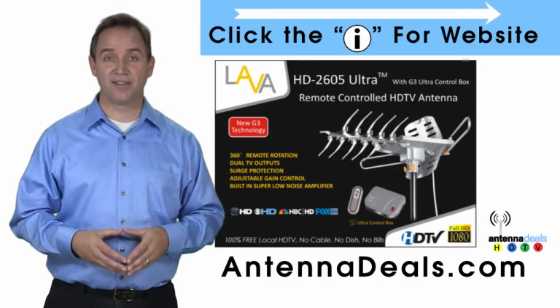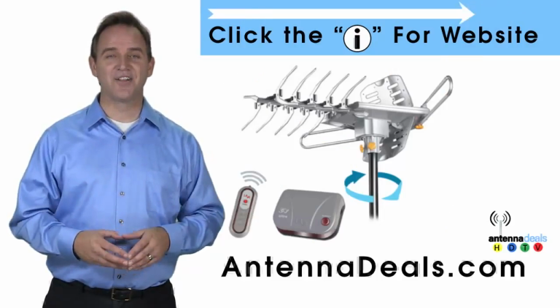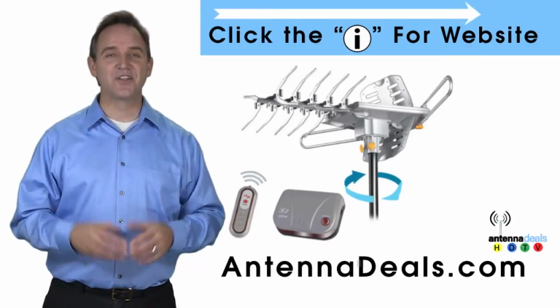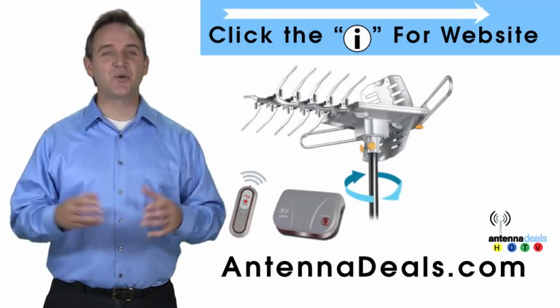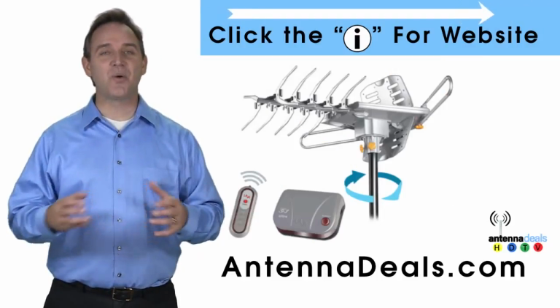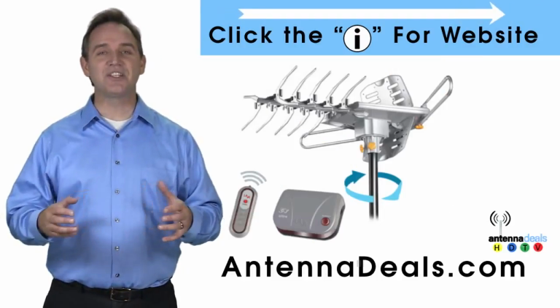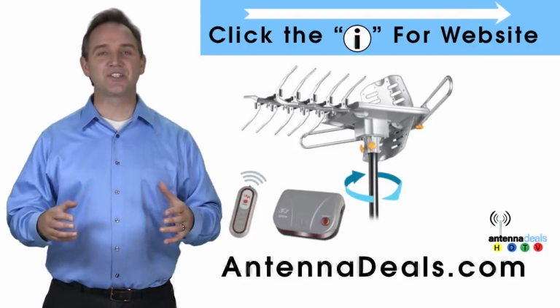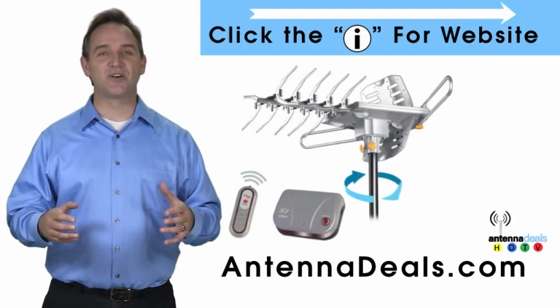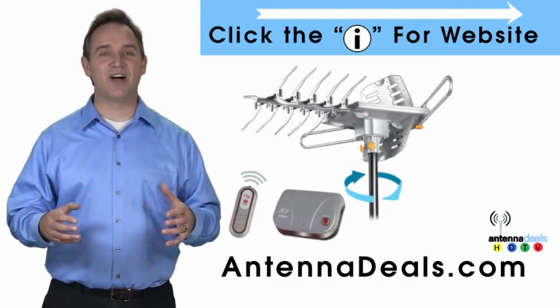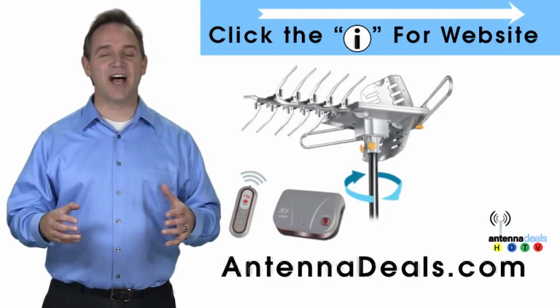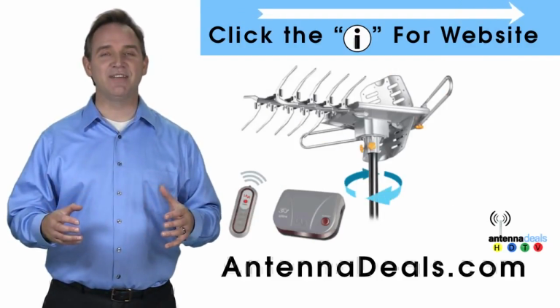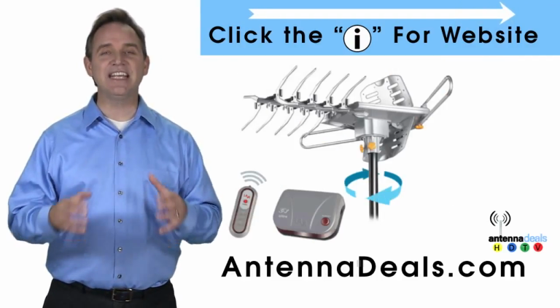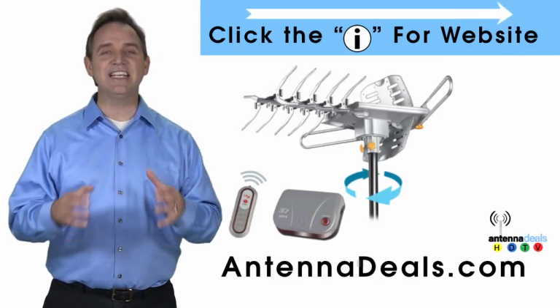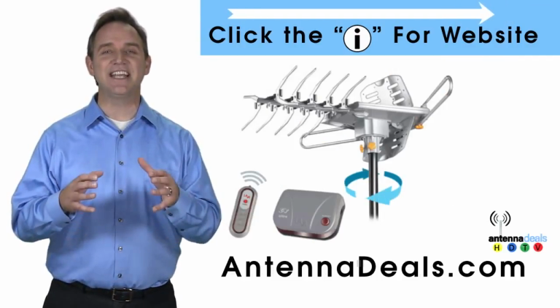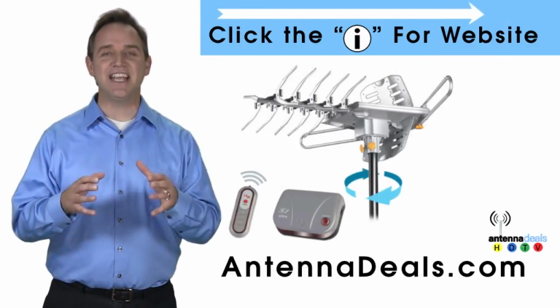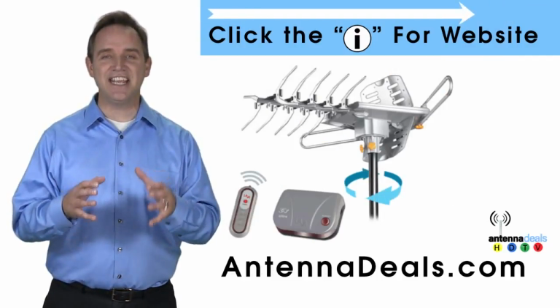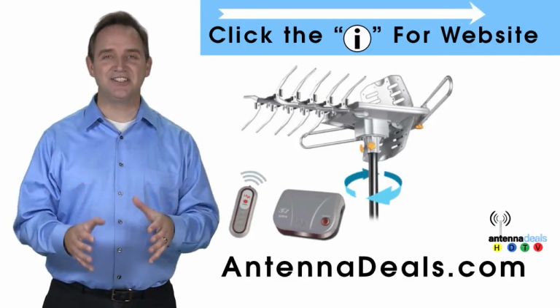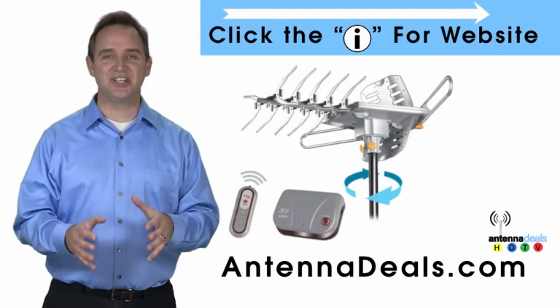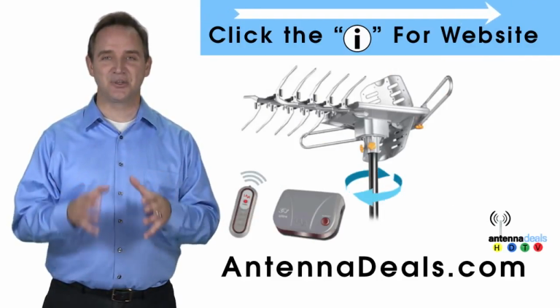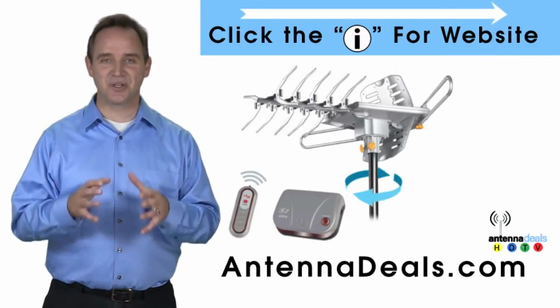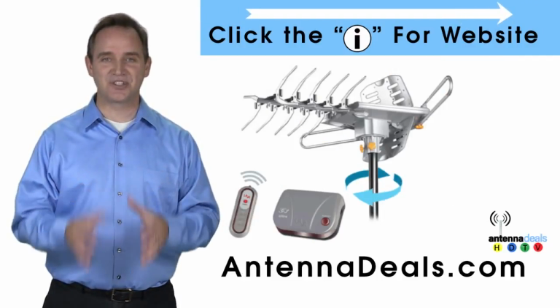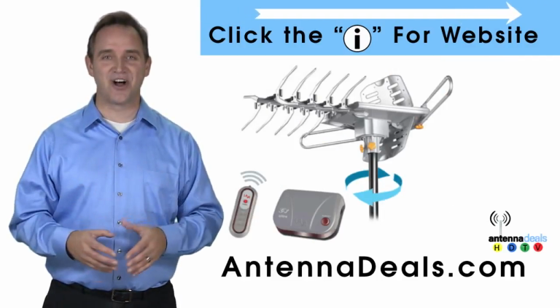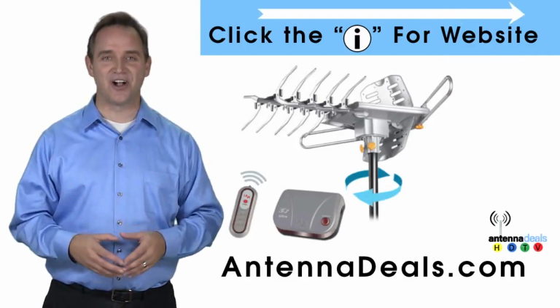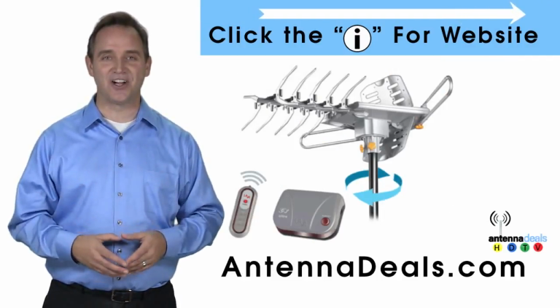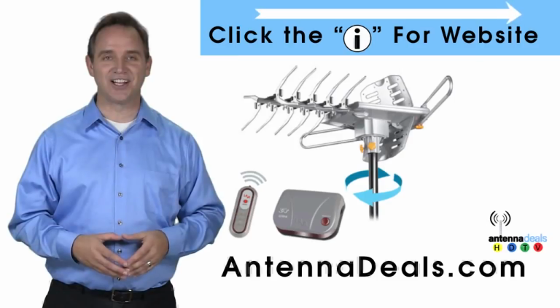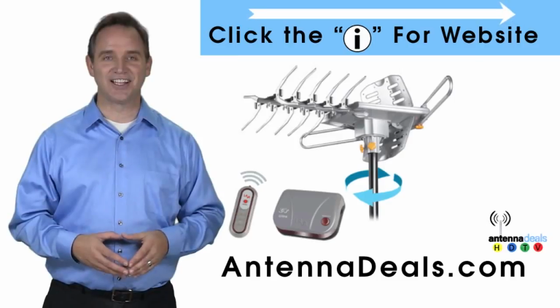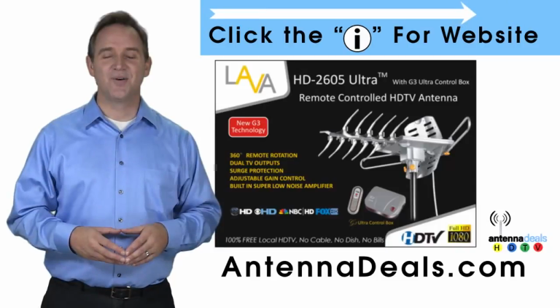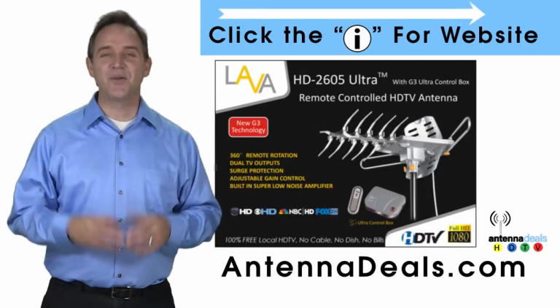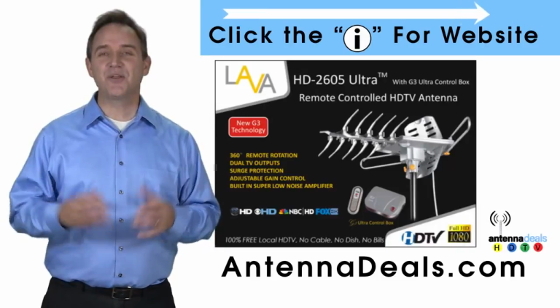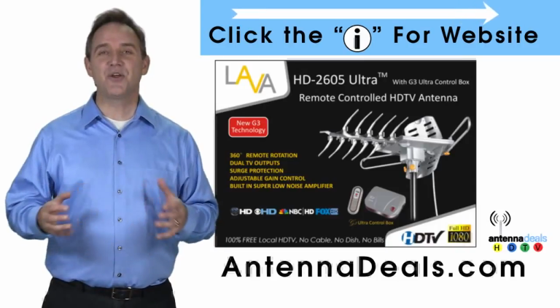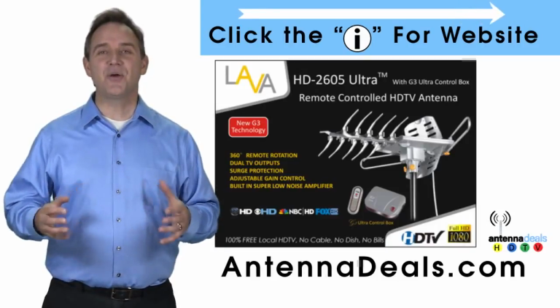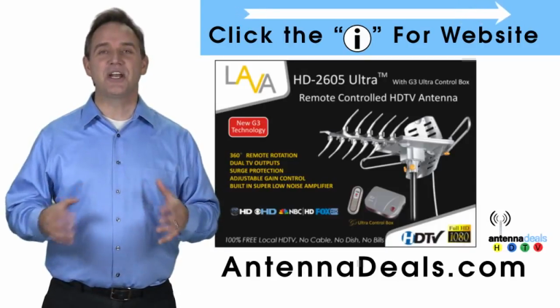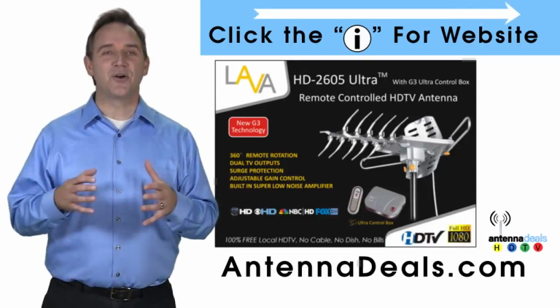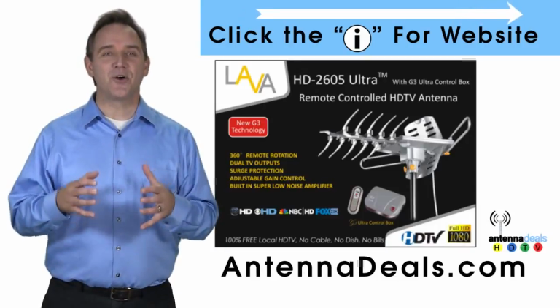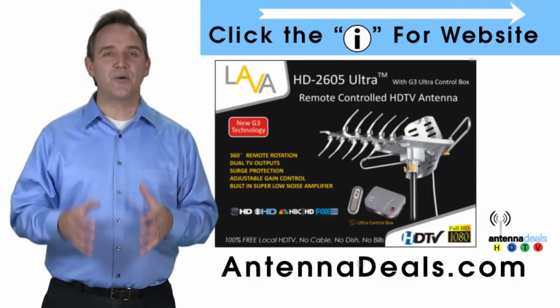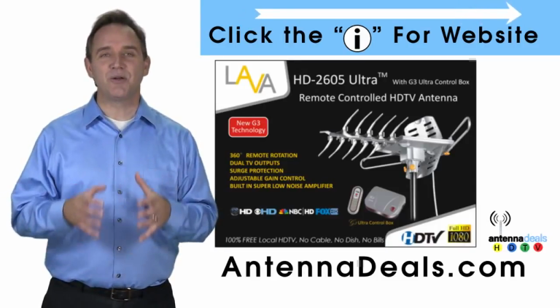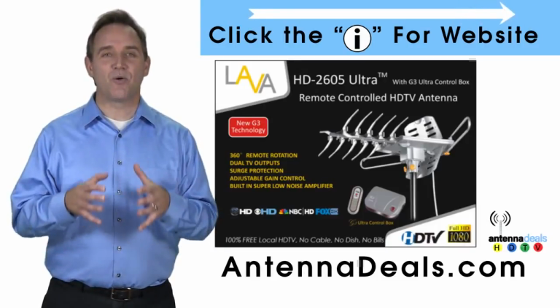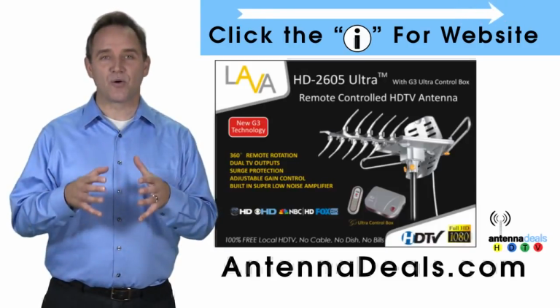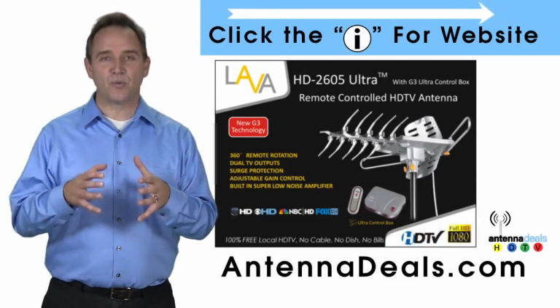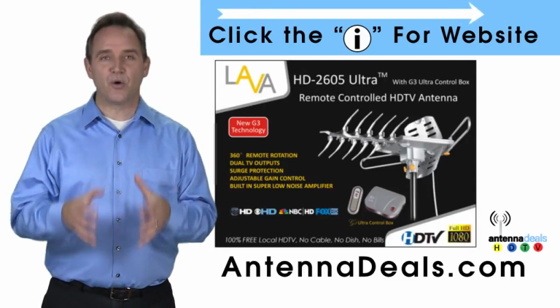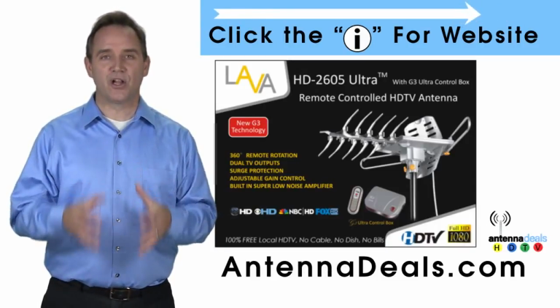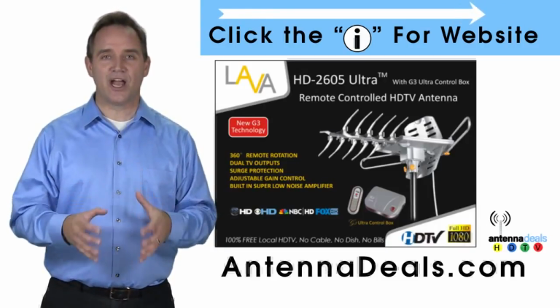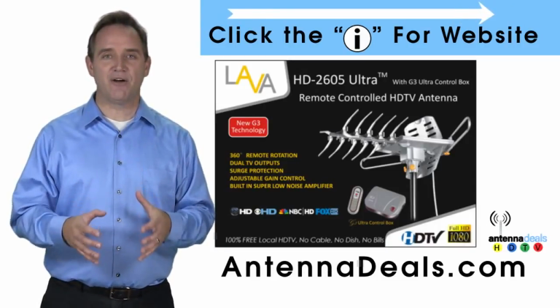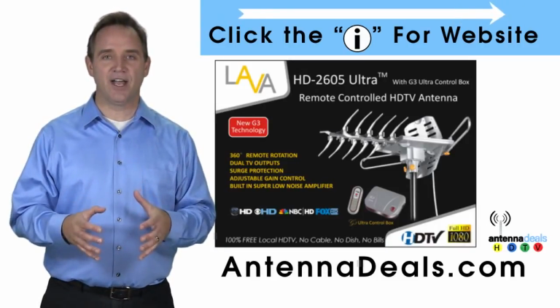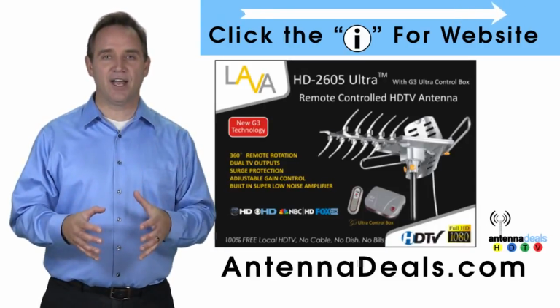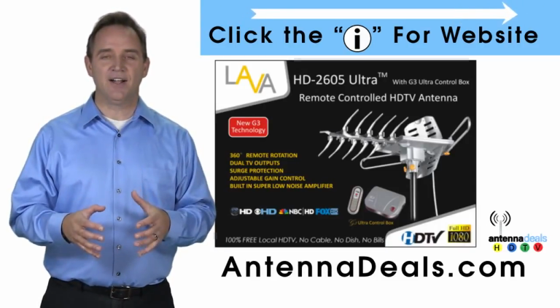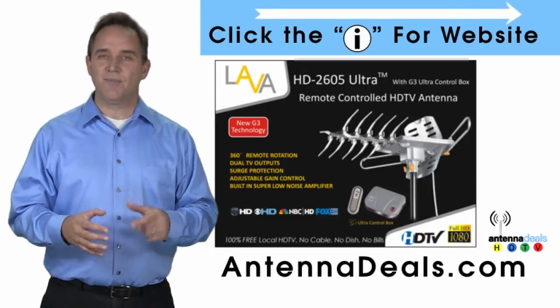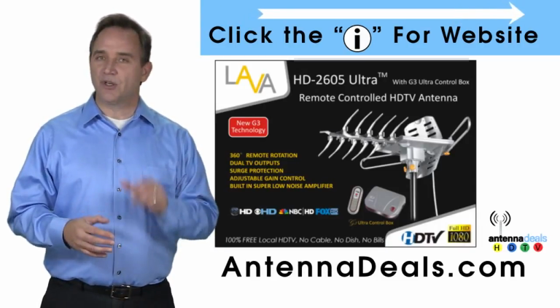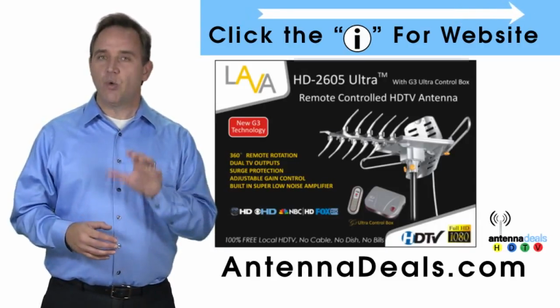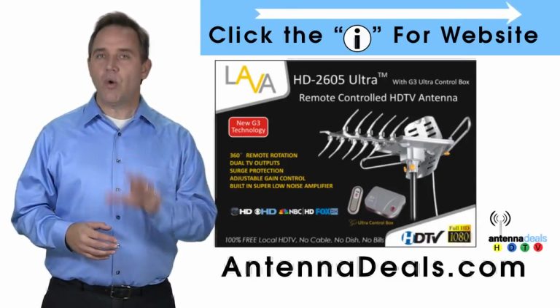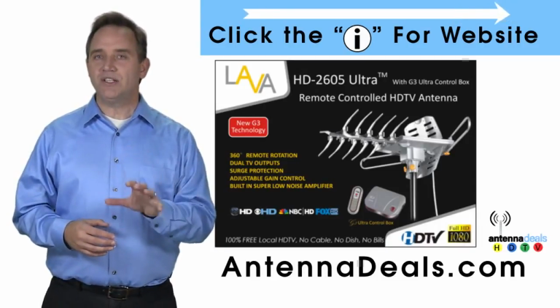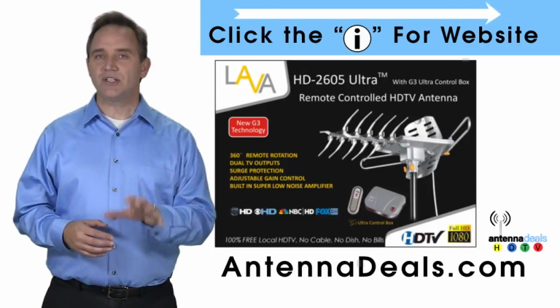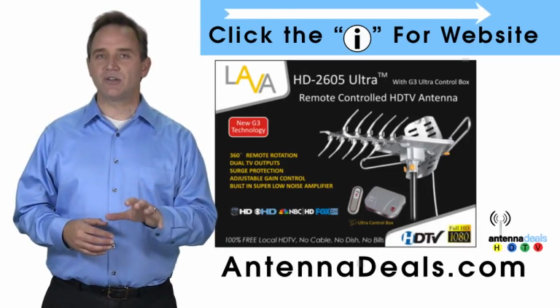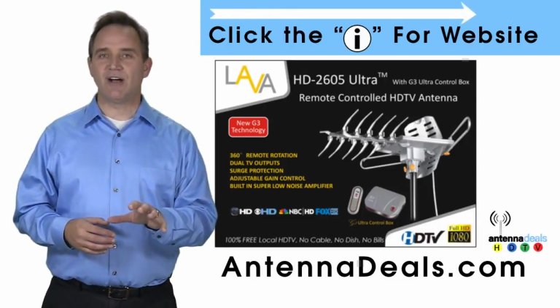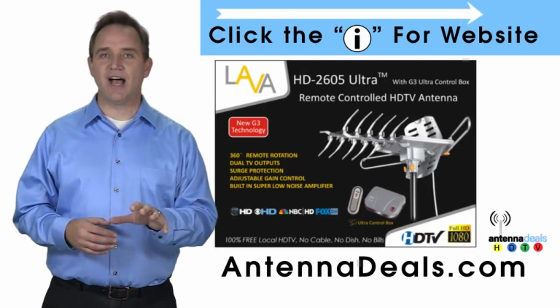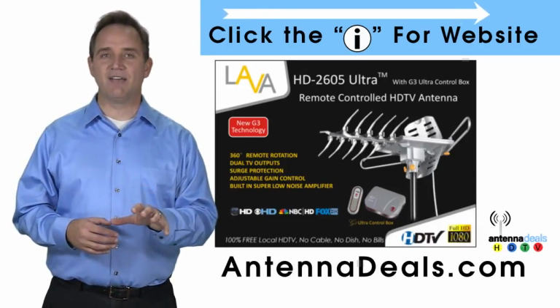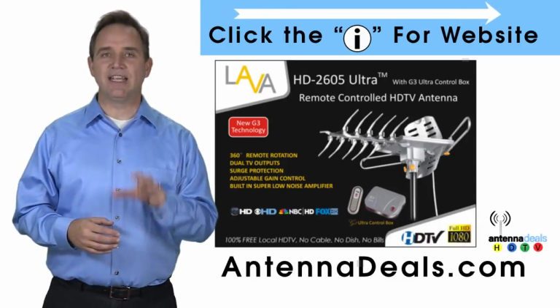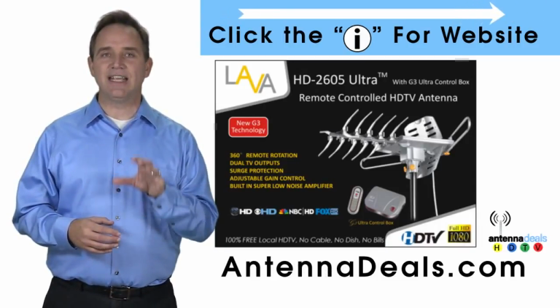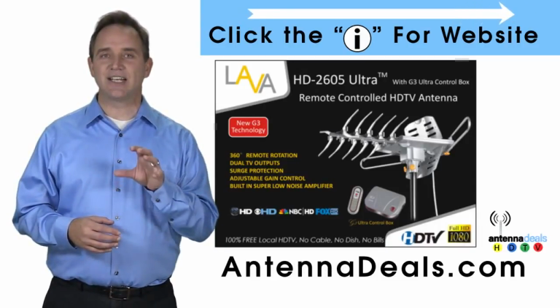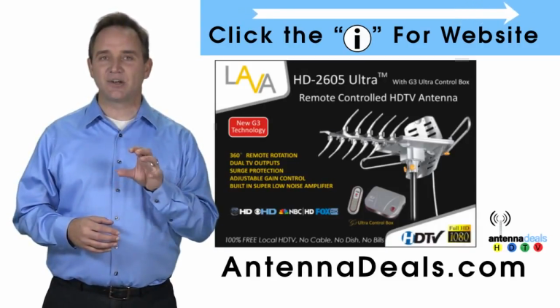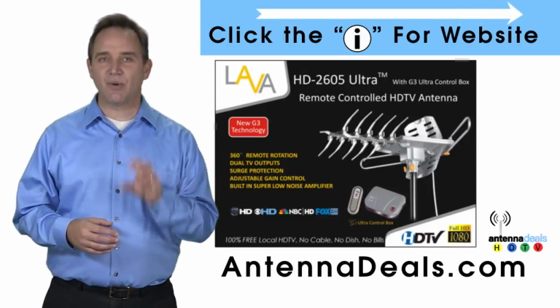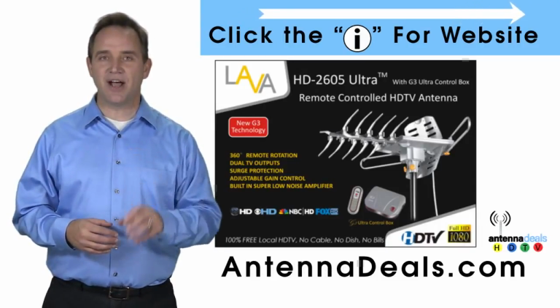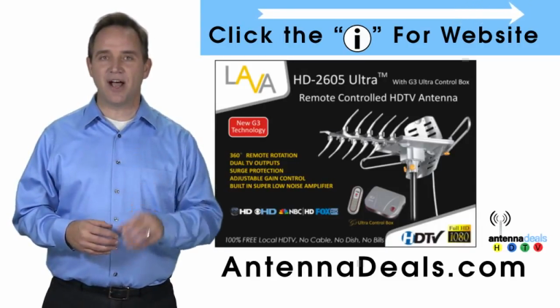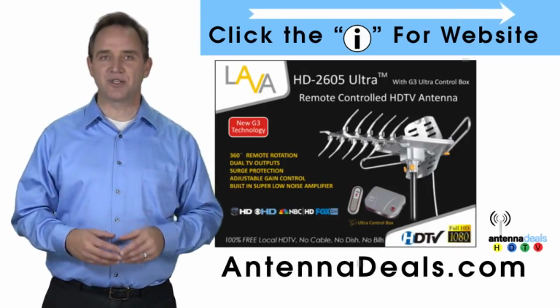The 2605 is easy to install. Whether you're in an urban or rural area, the 2605 is a great option.